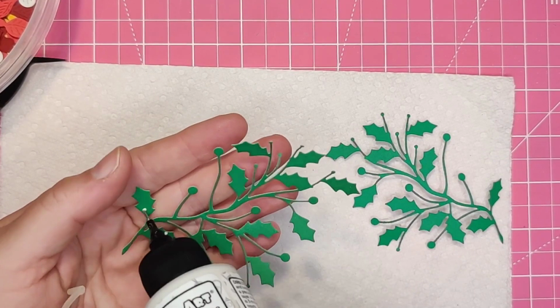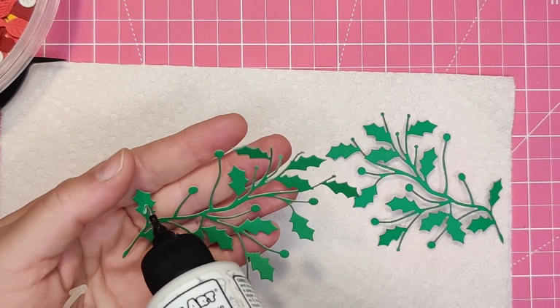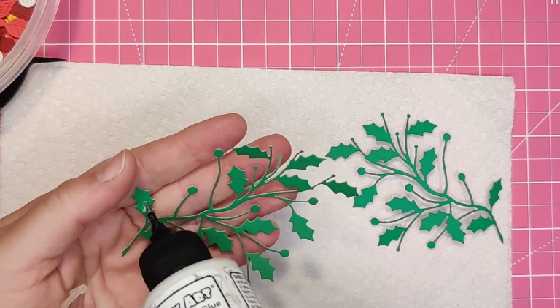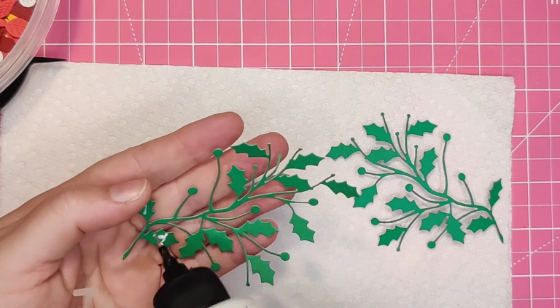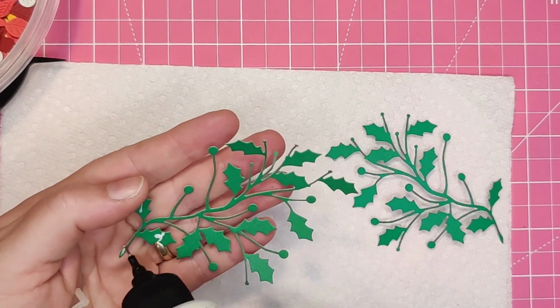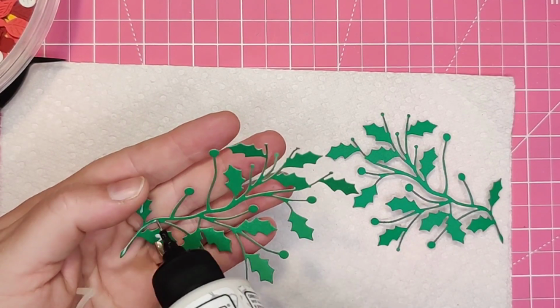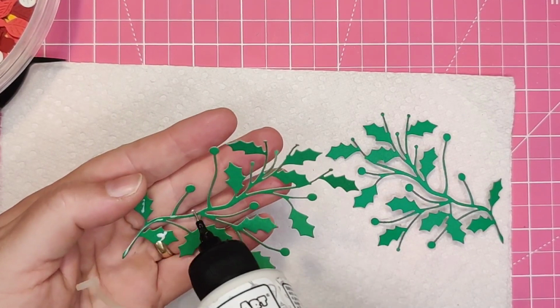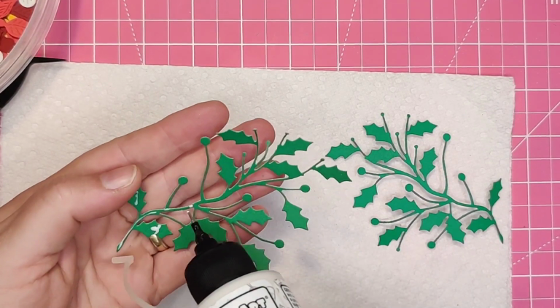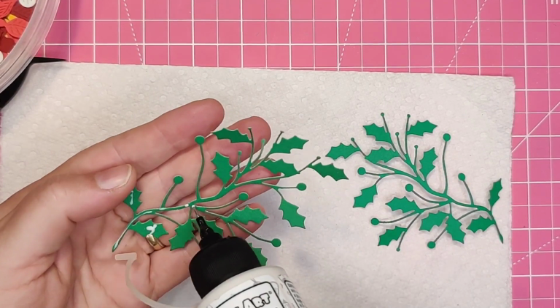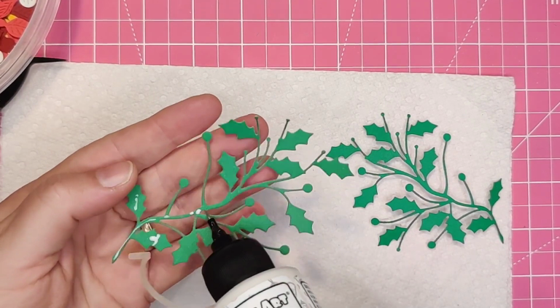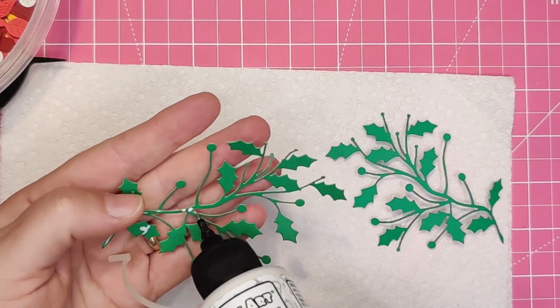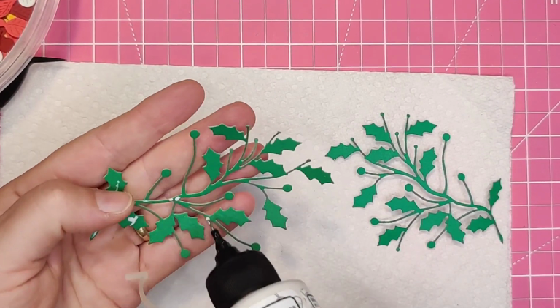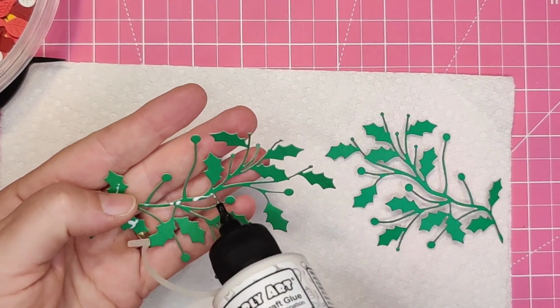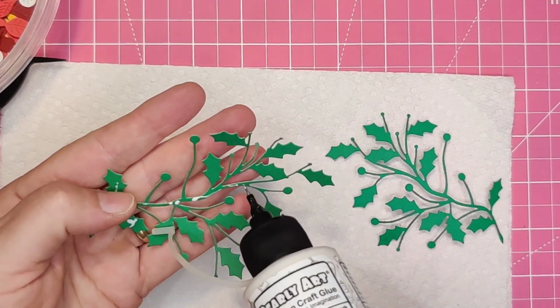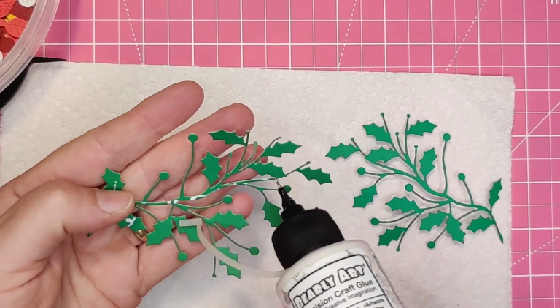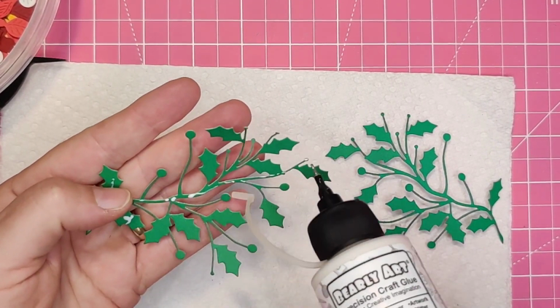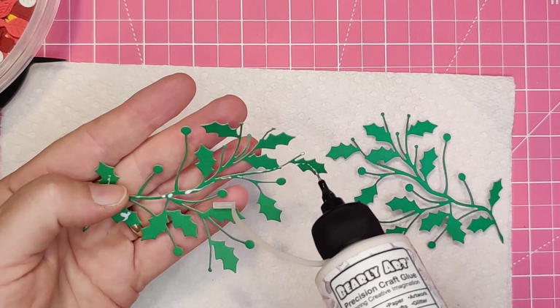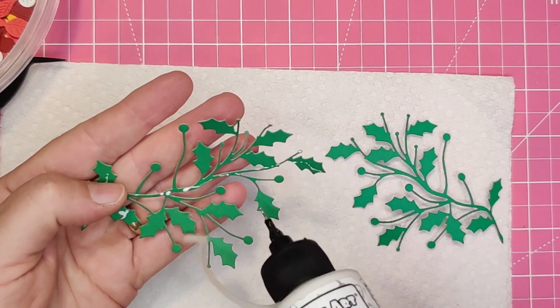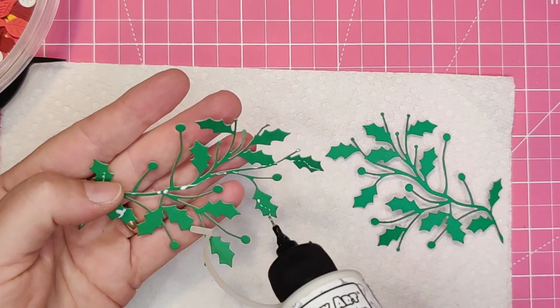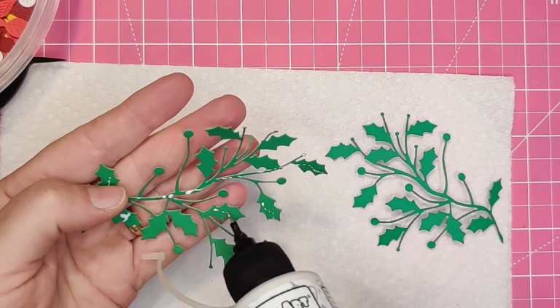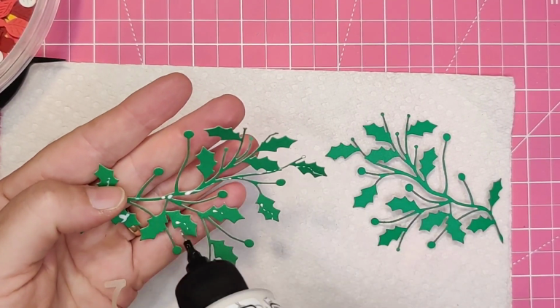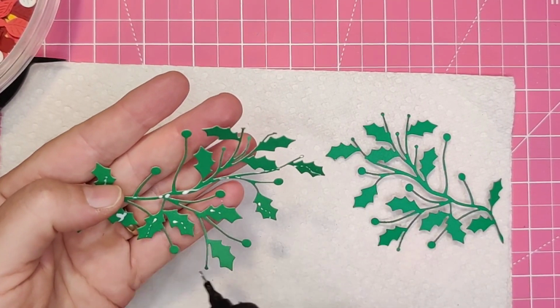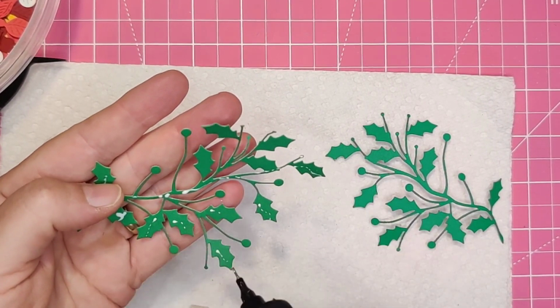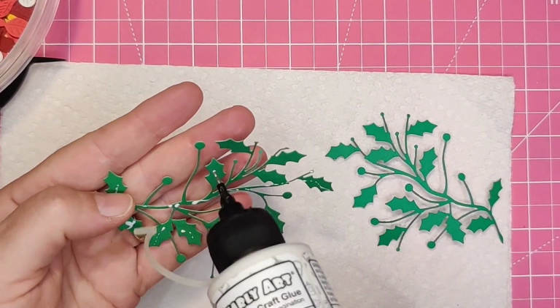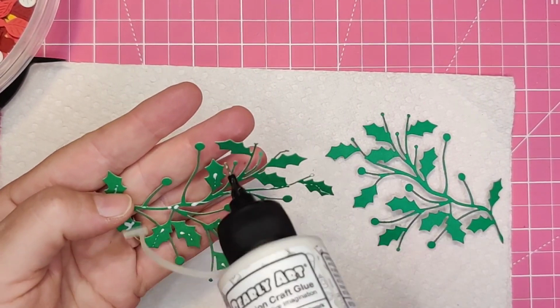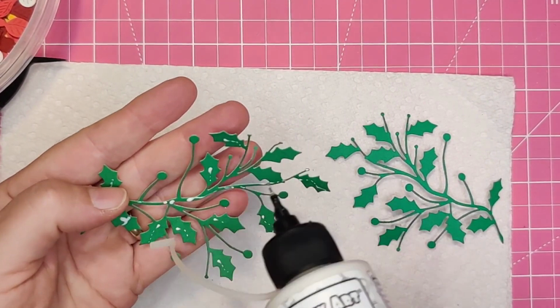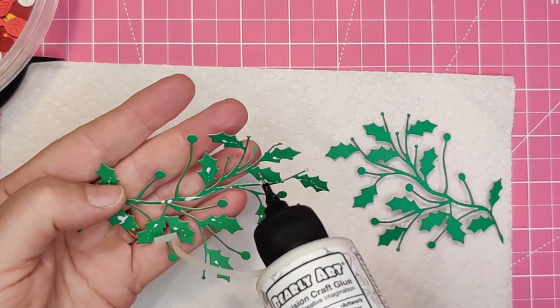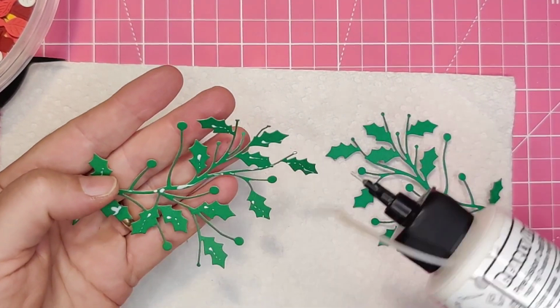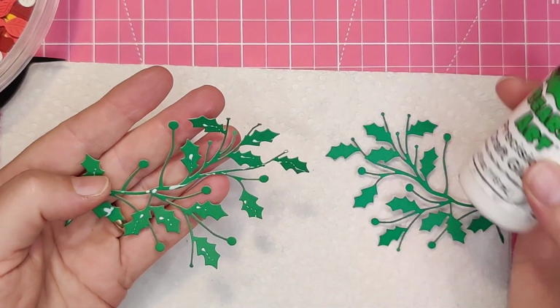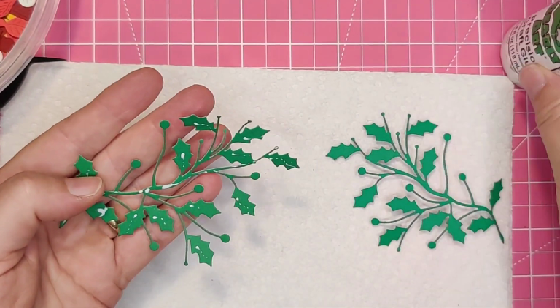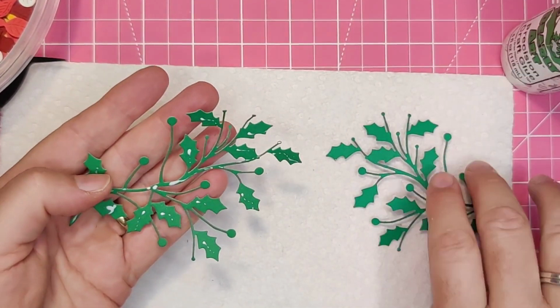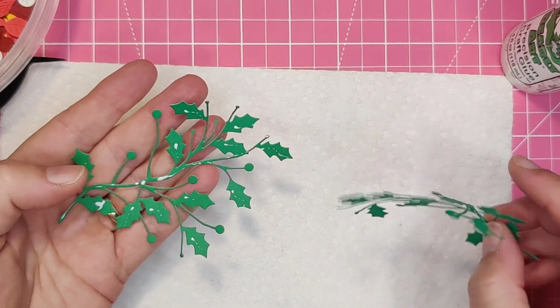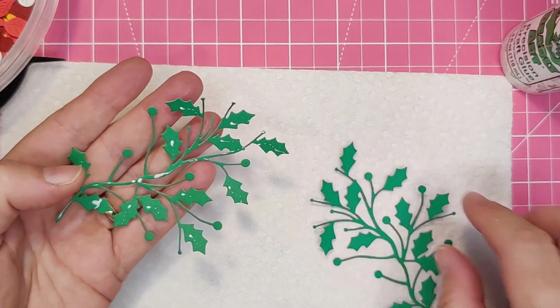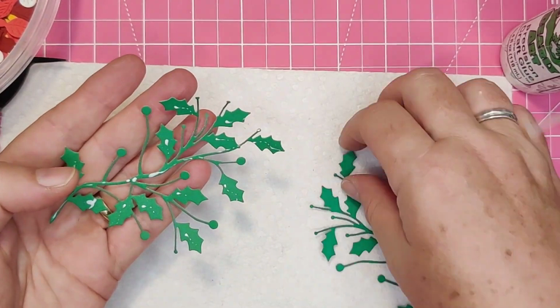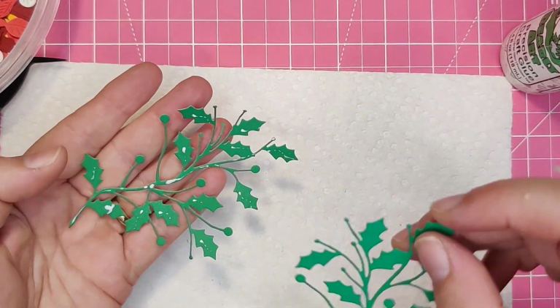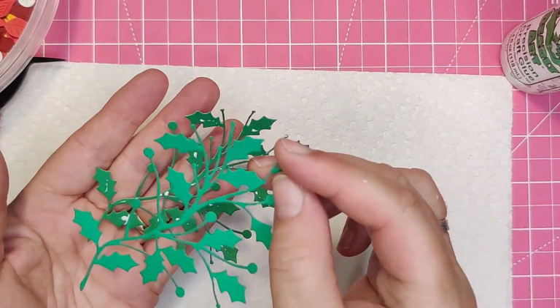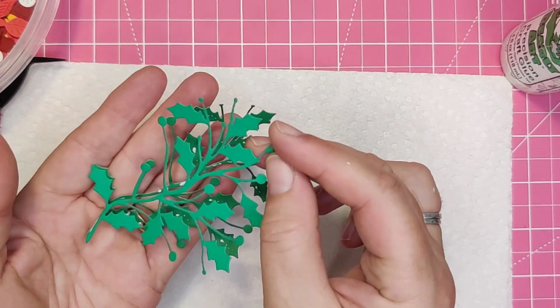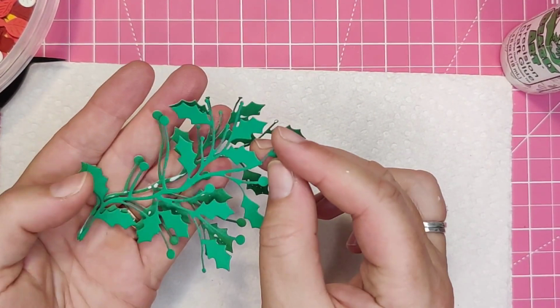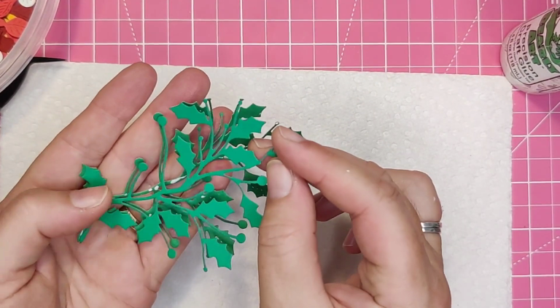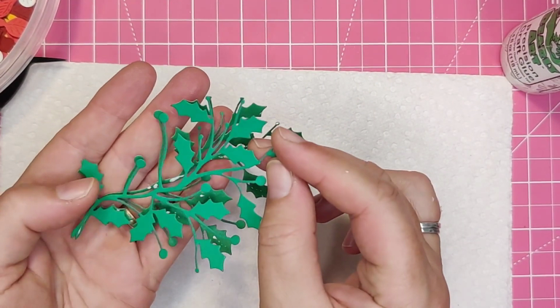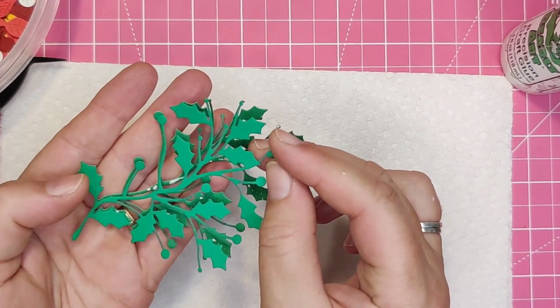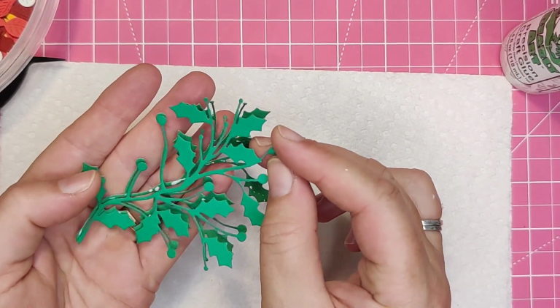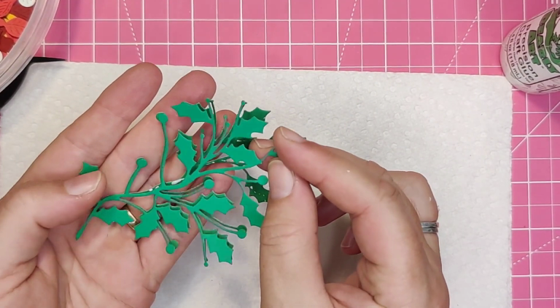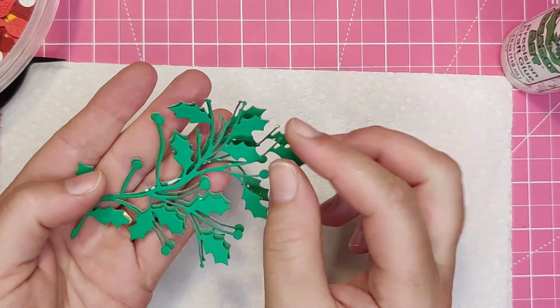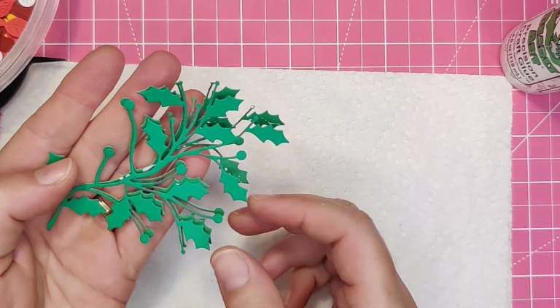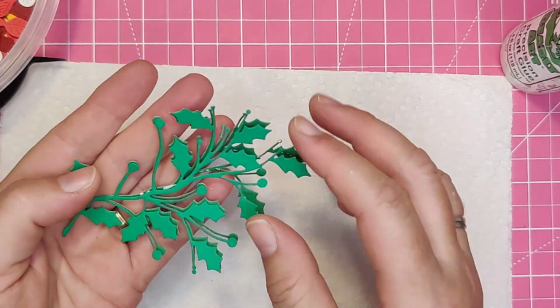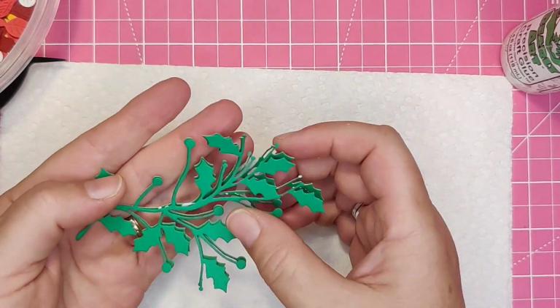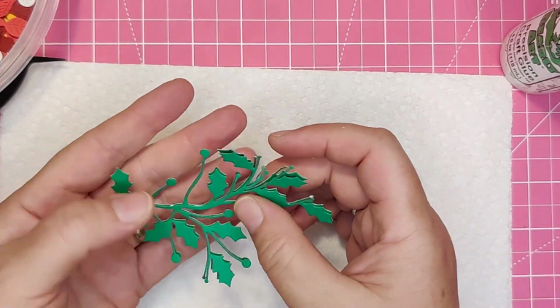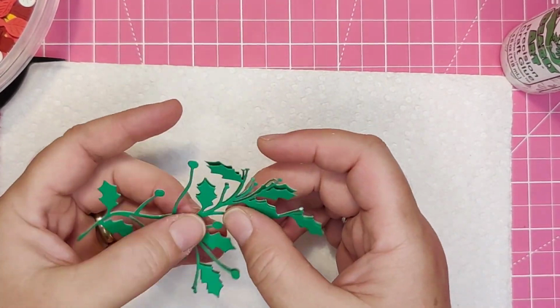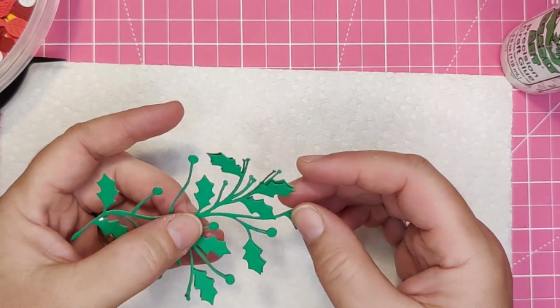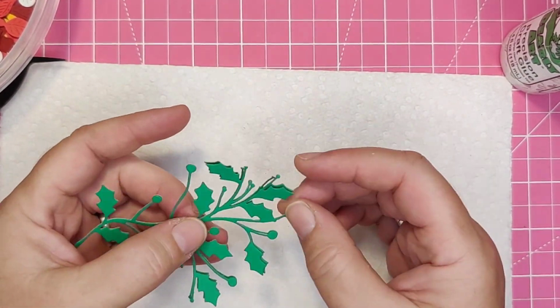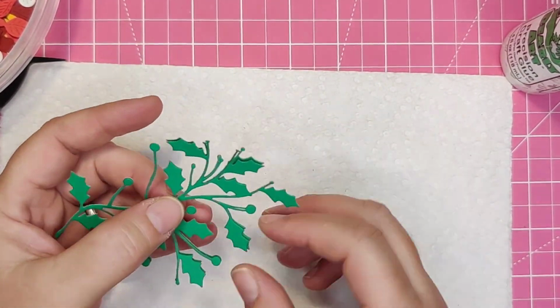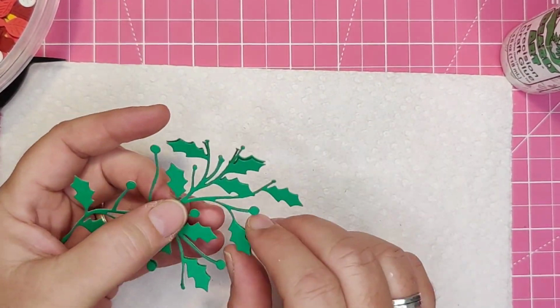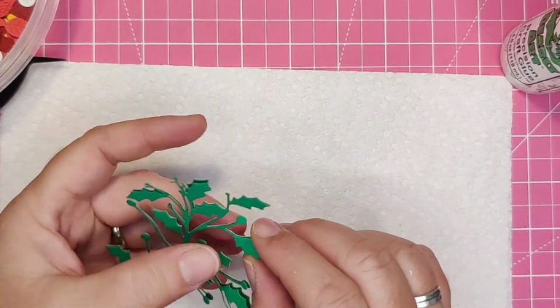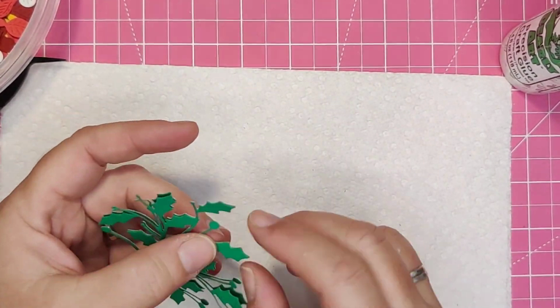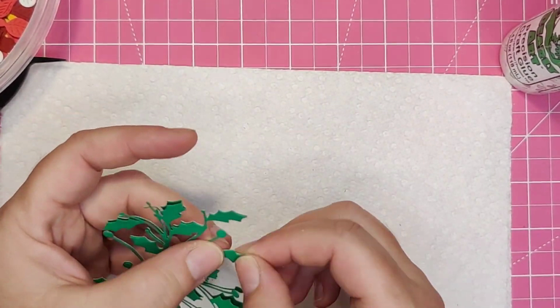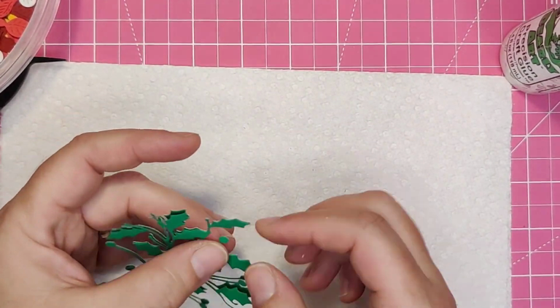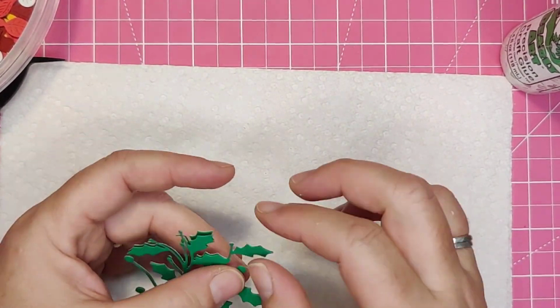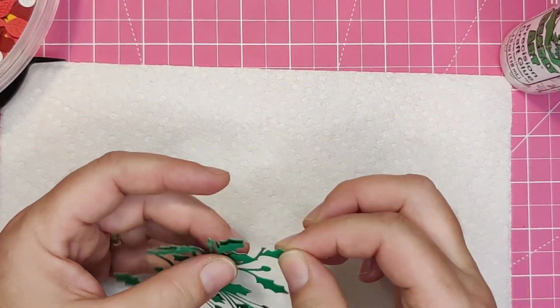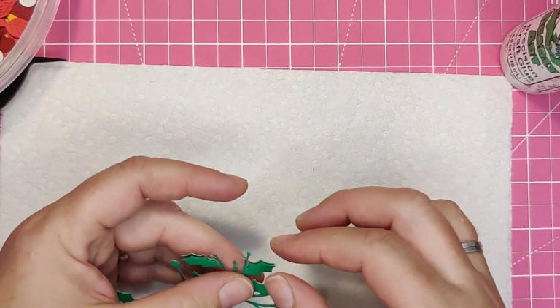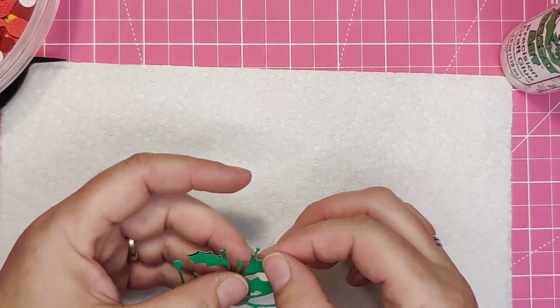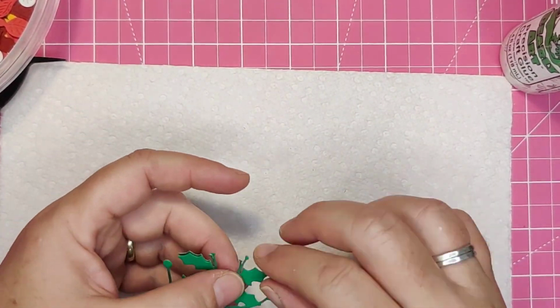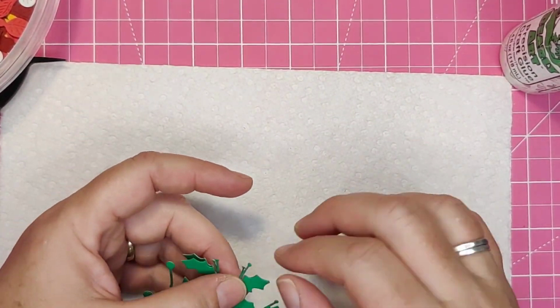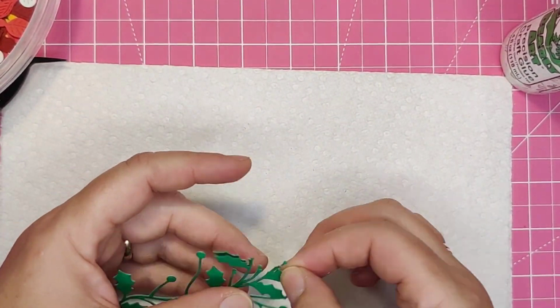Here I am gluing together the foliage. I like to double up the base of whatever the focal image is.